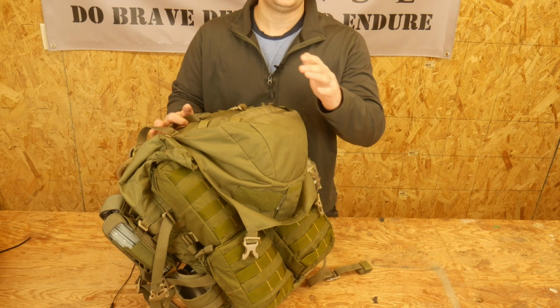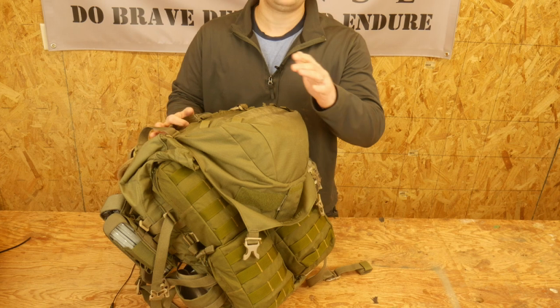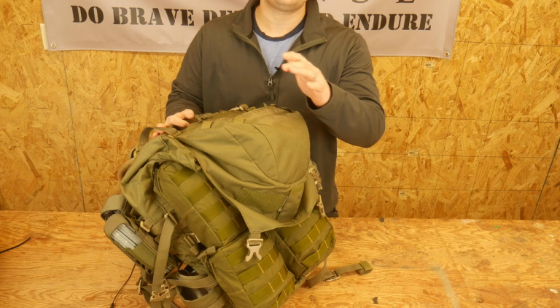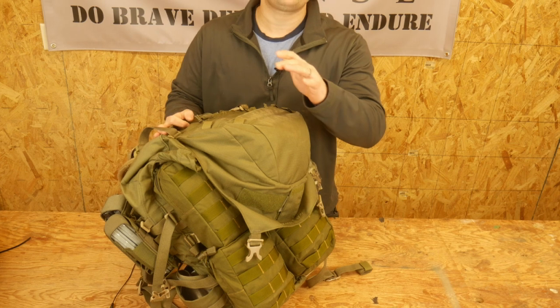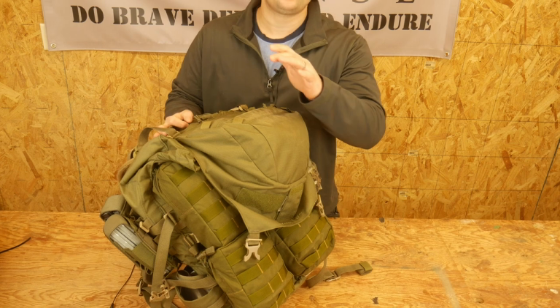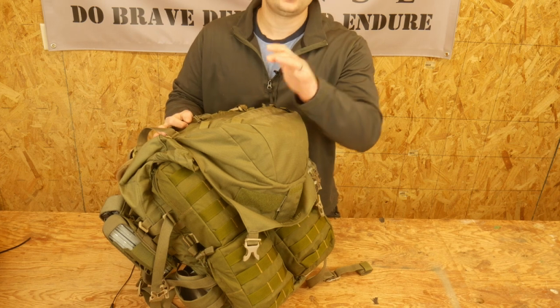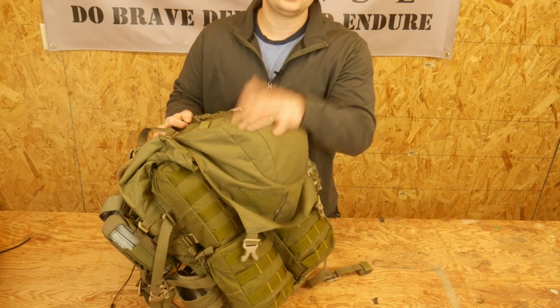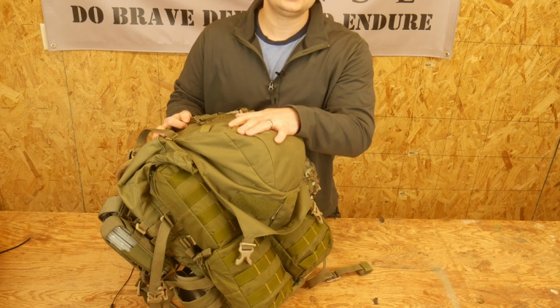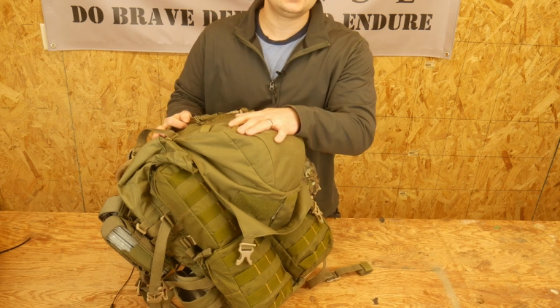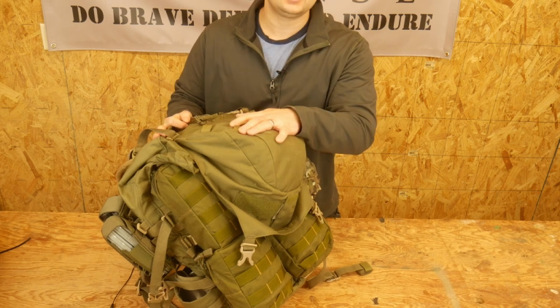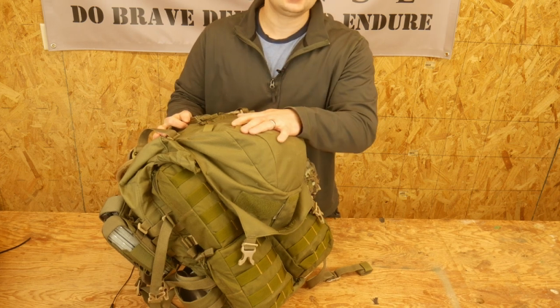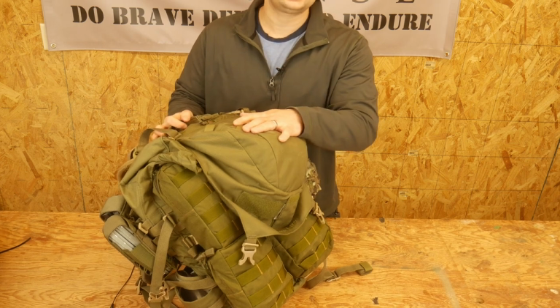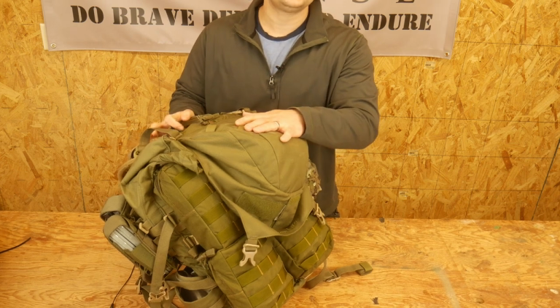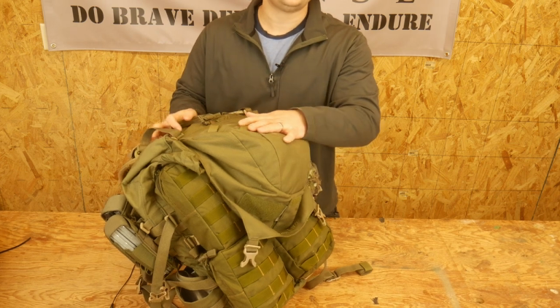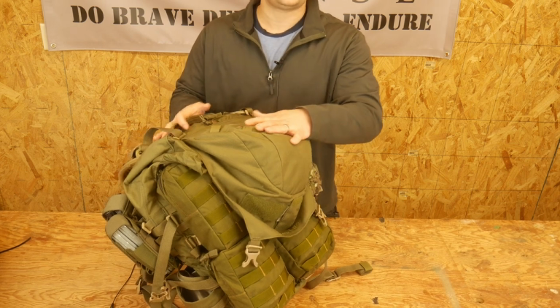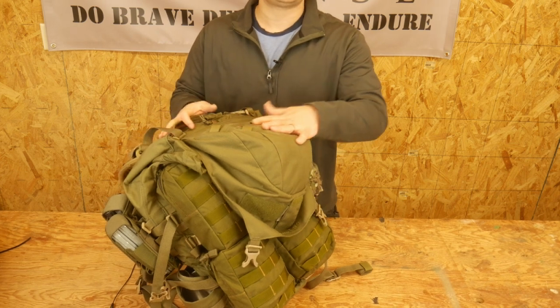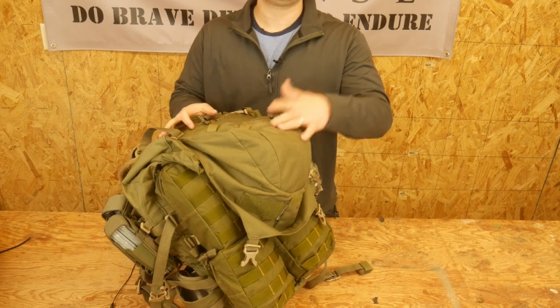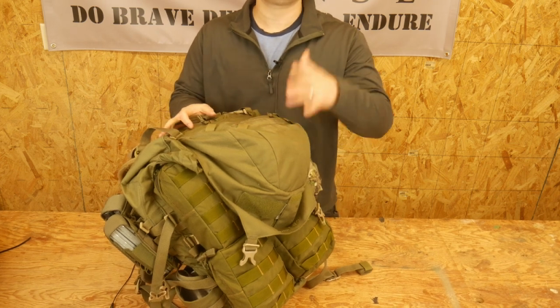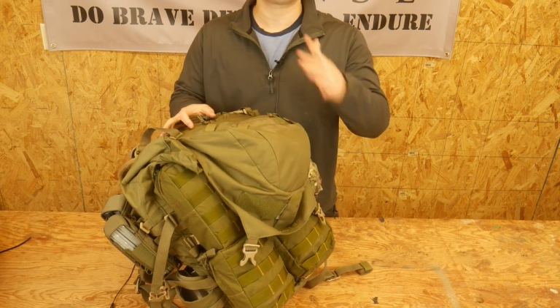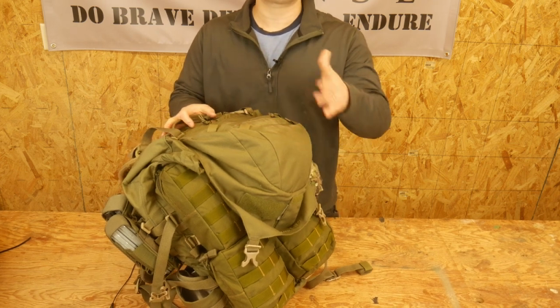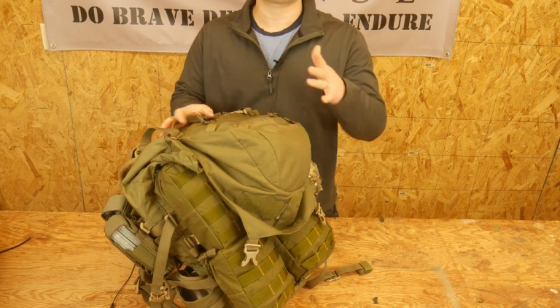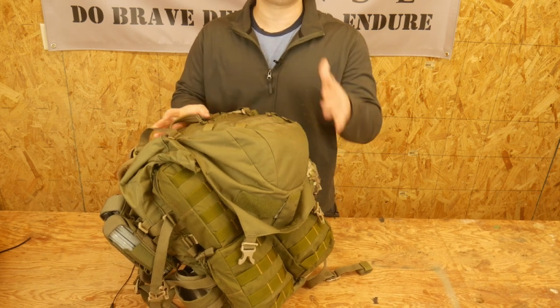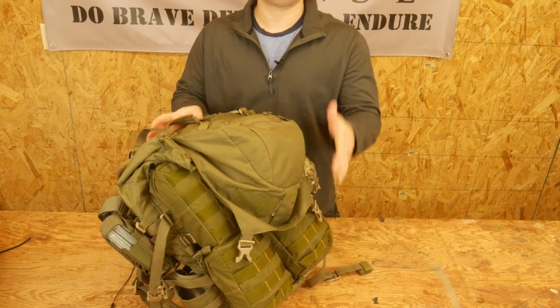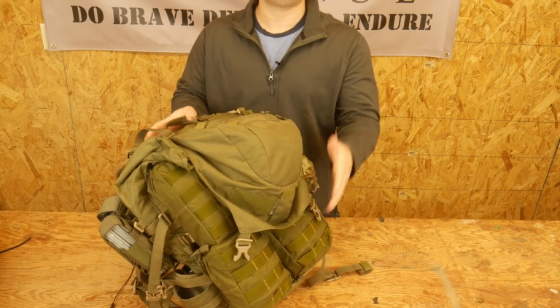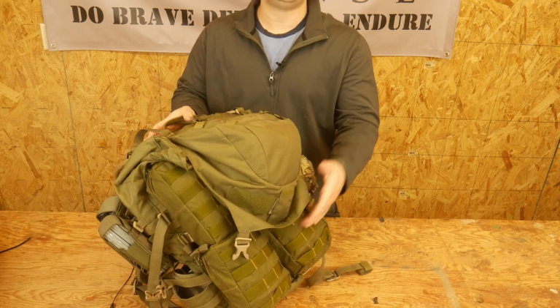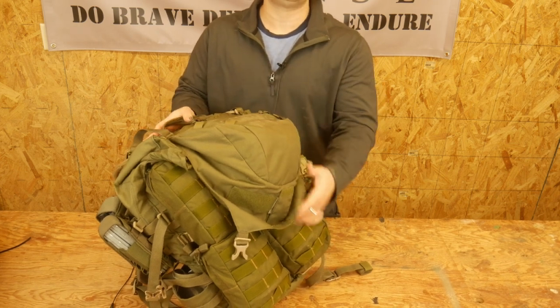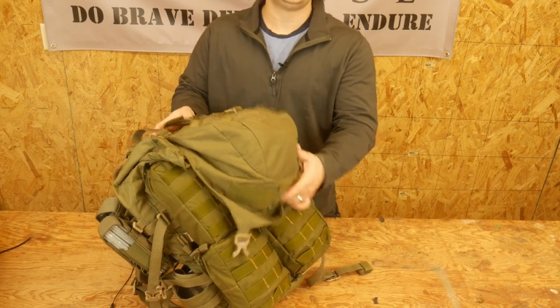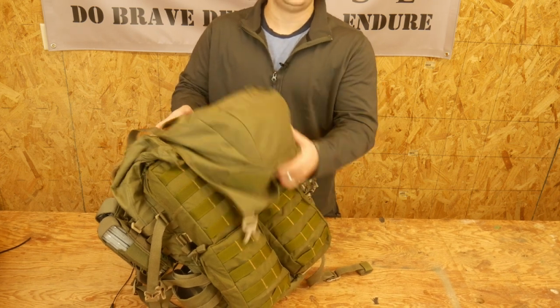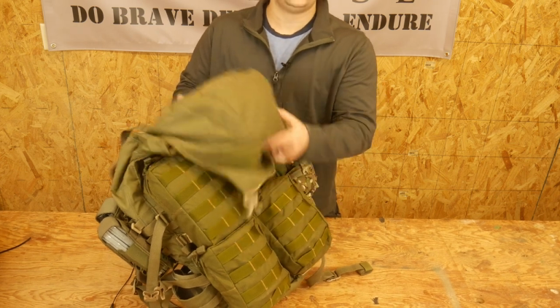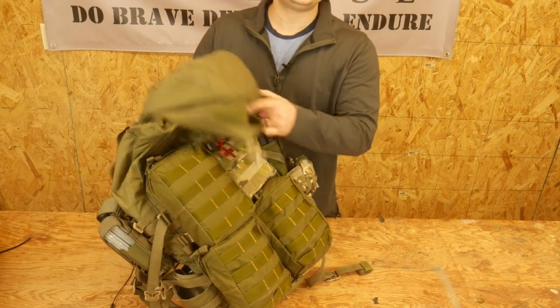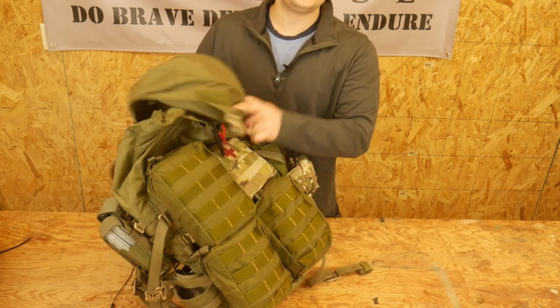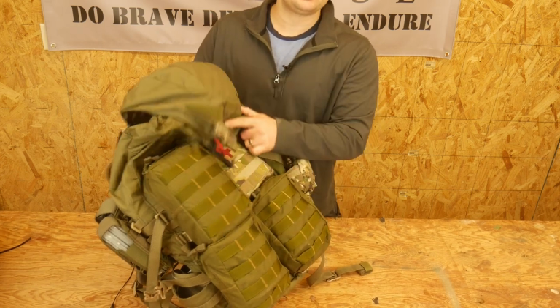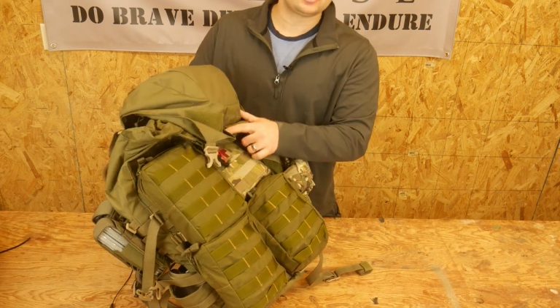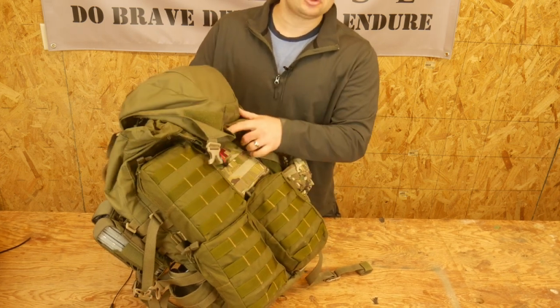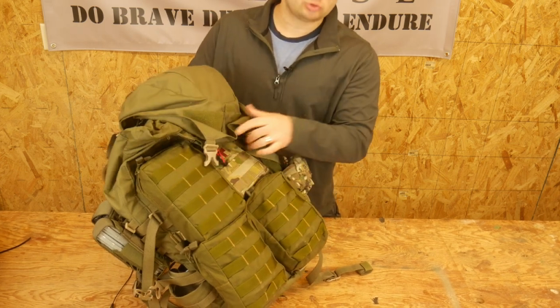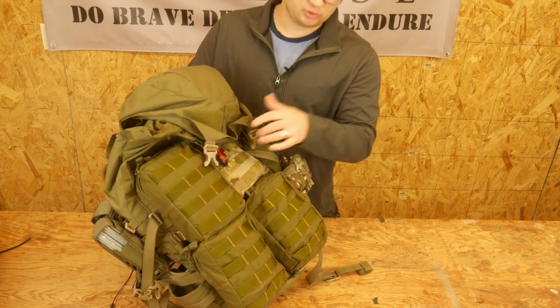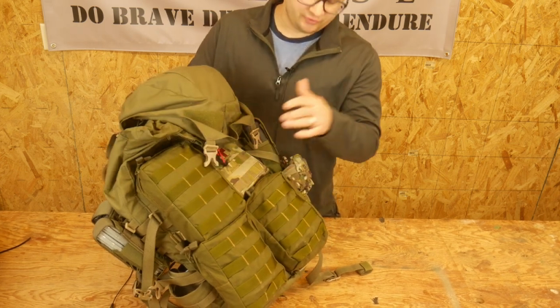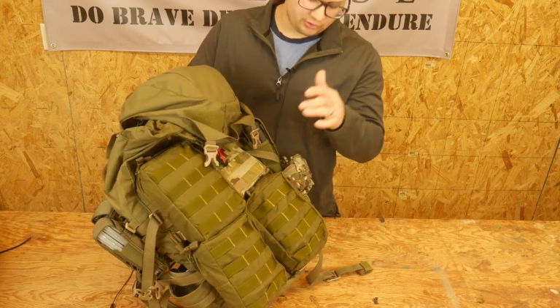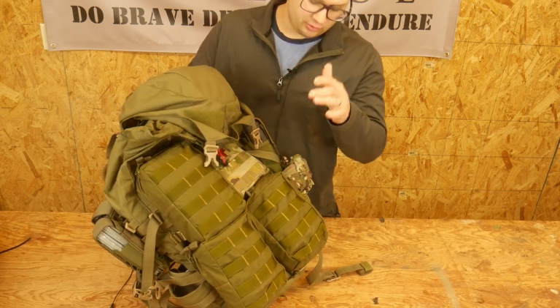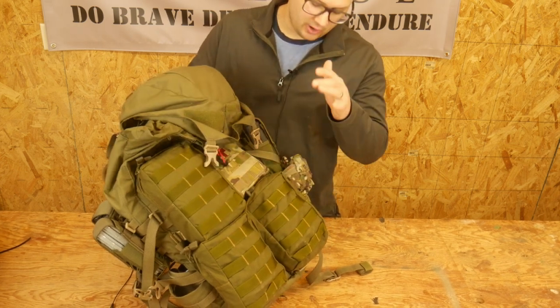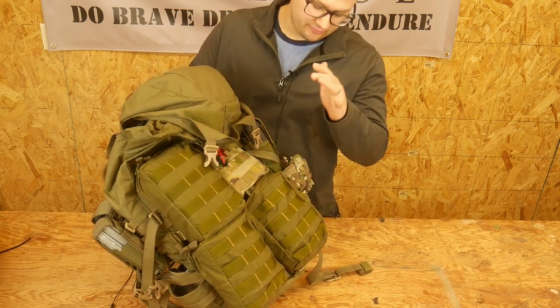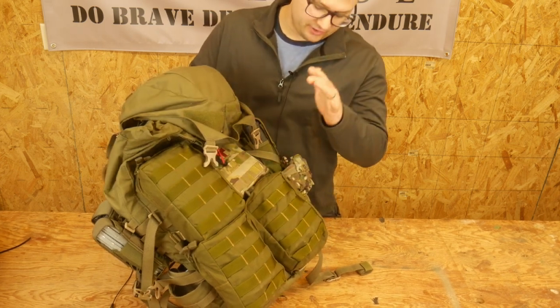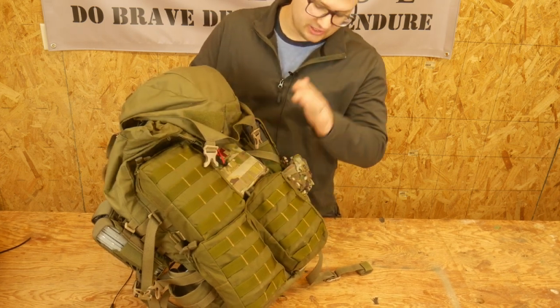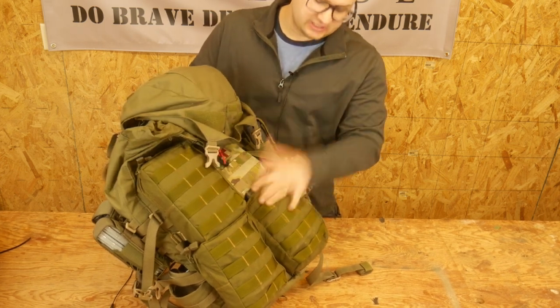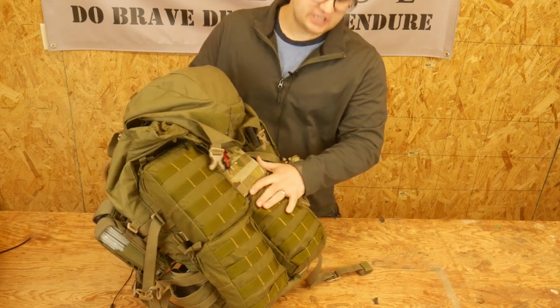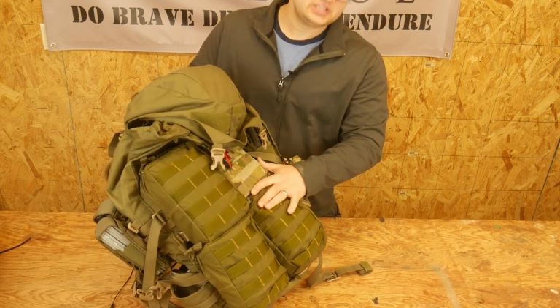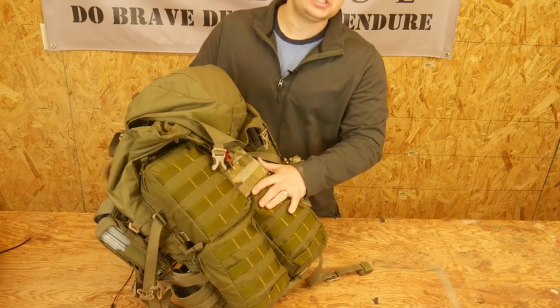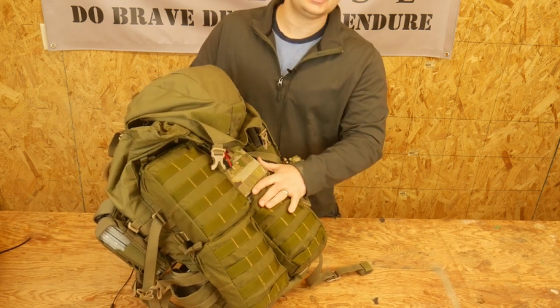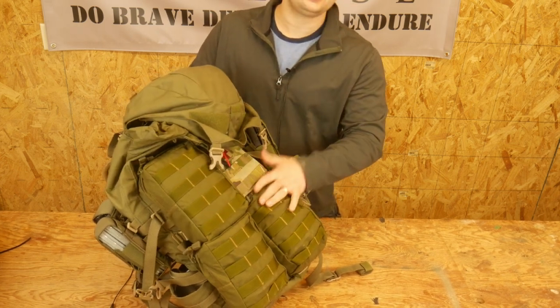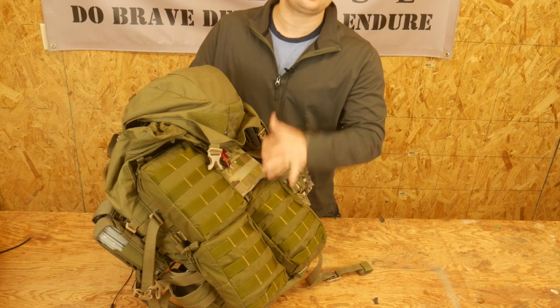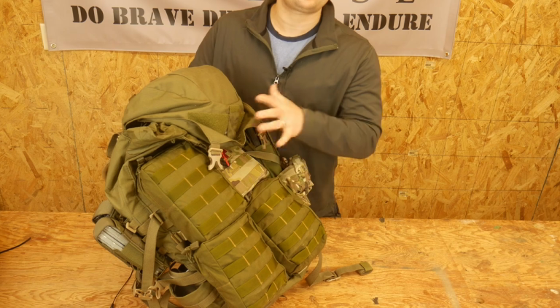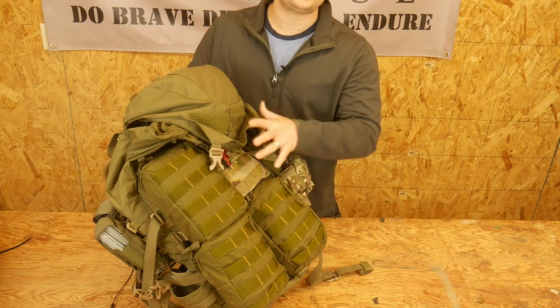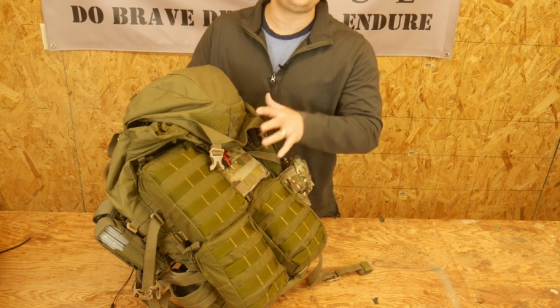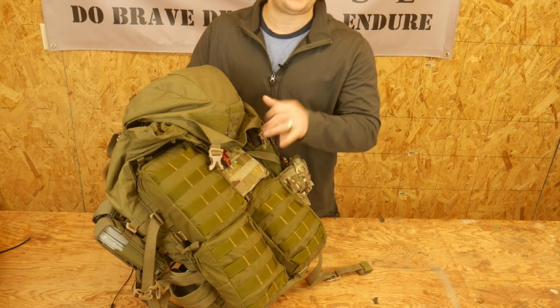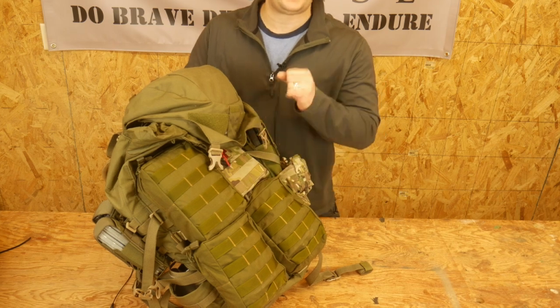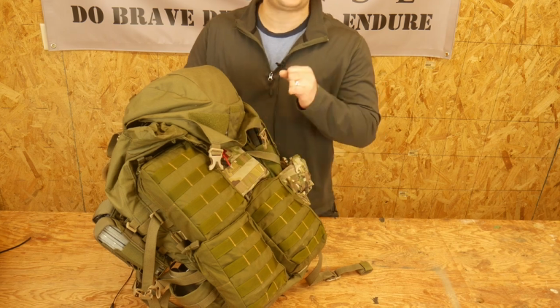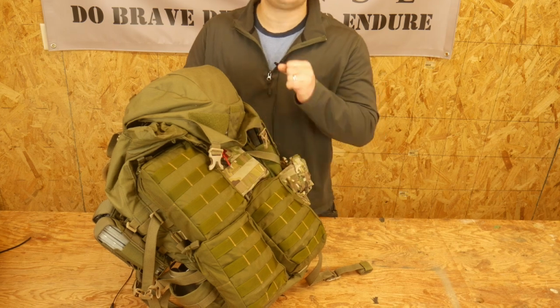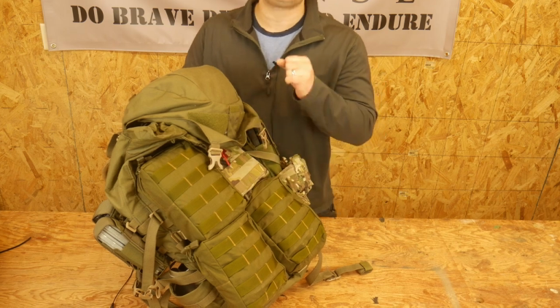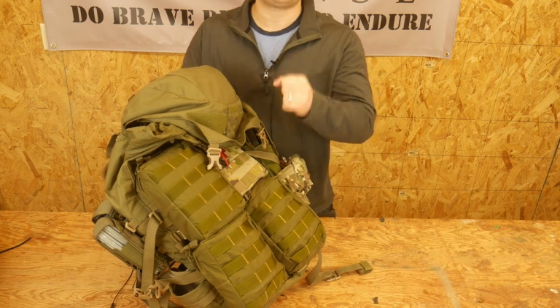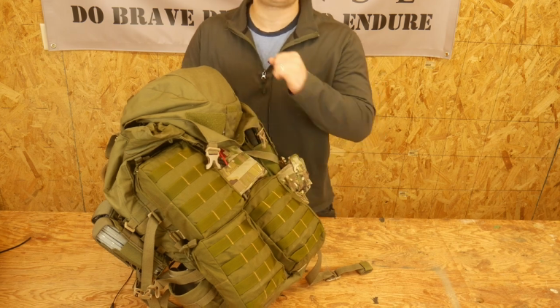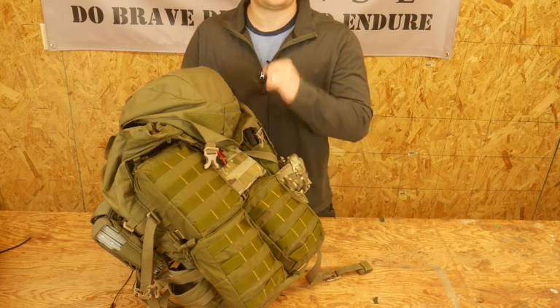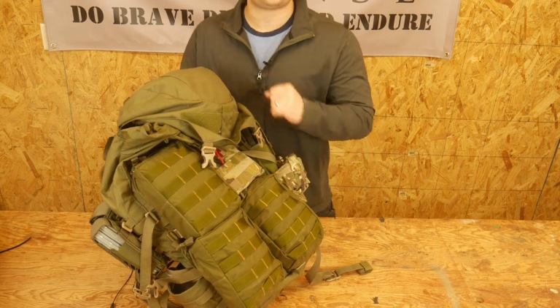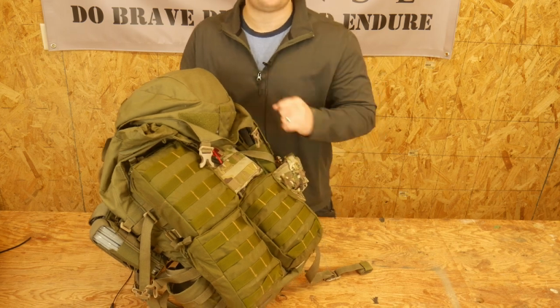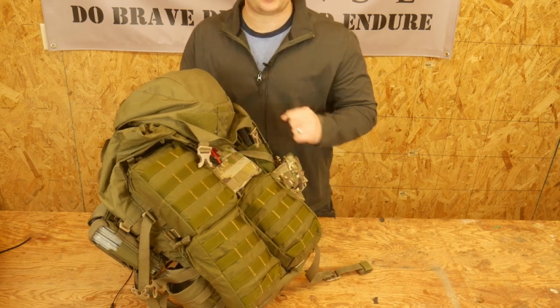Hello everyone, Dylan Schumacher, Citadel Defense, and today we're going to do a review of the DG3 pack from Crossfire.